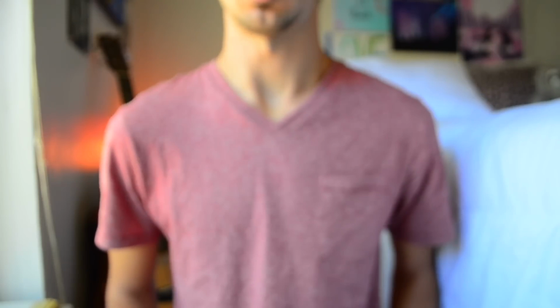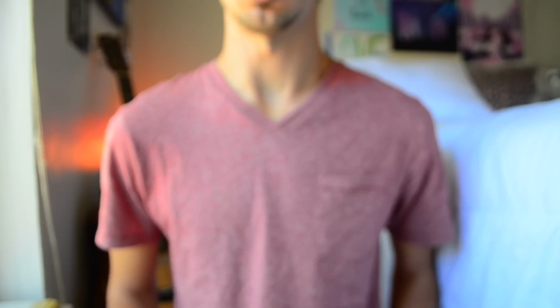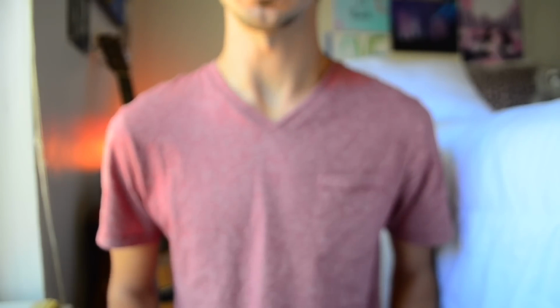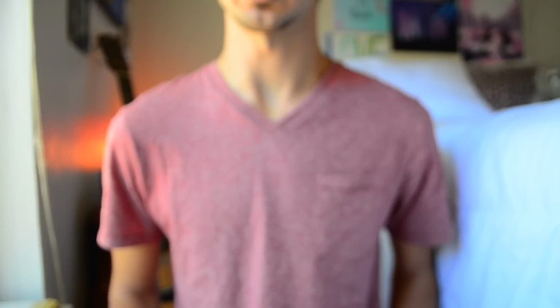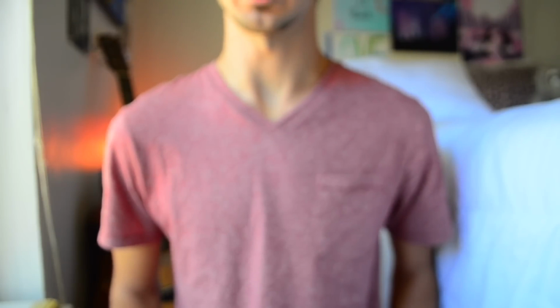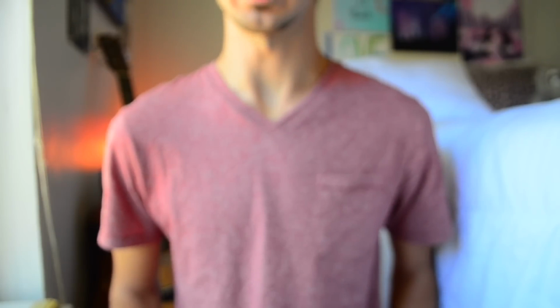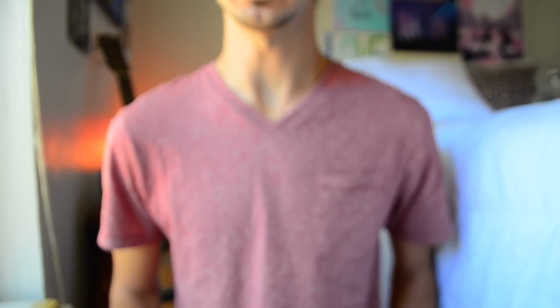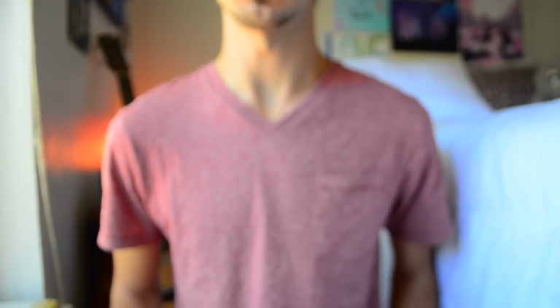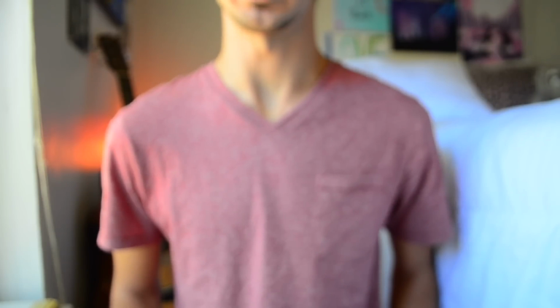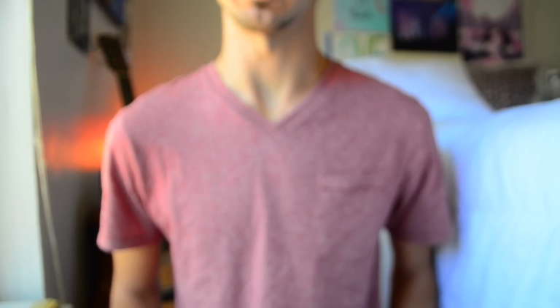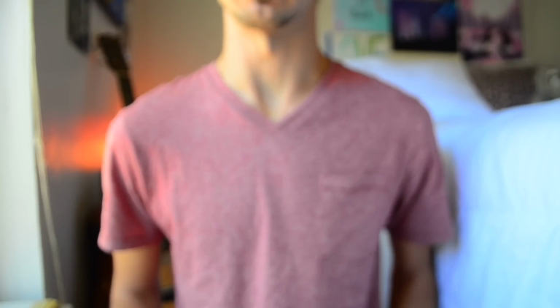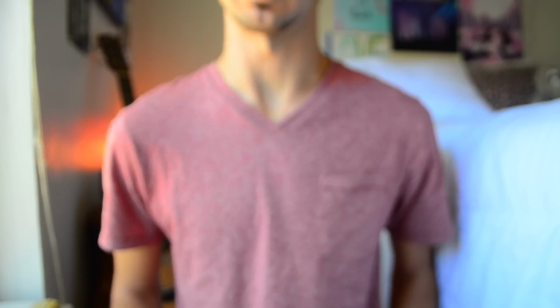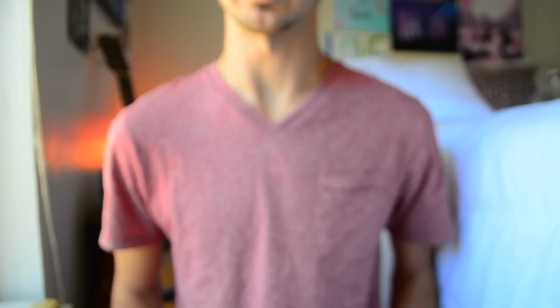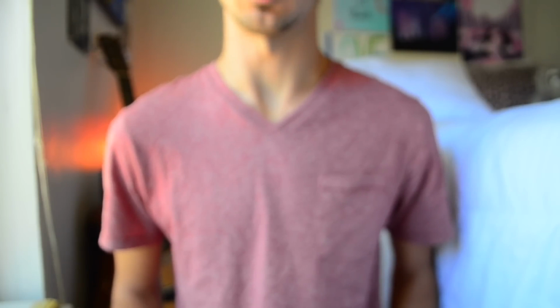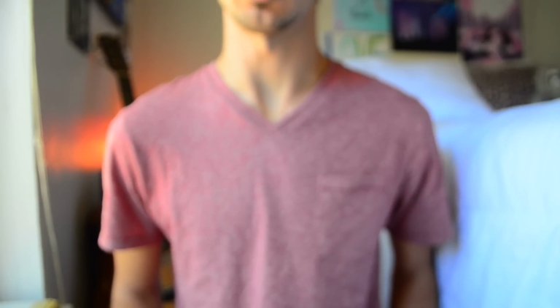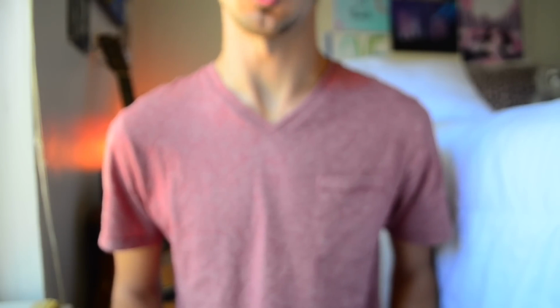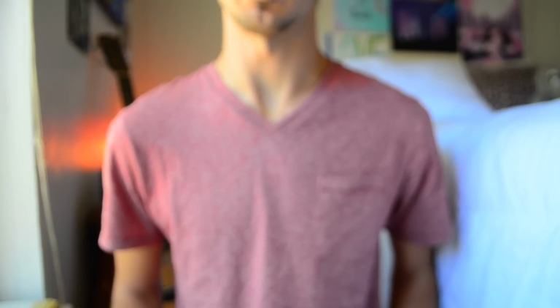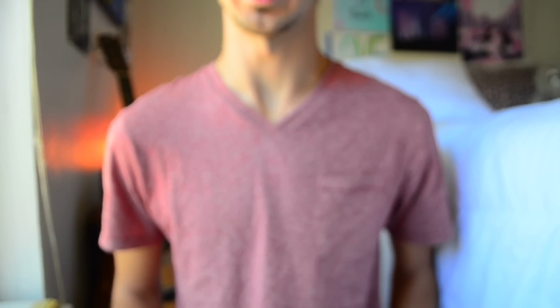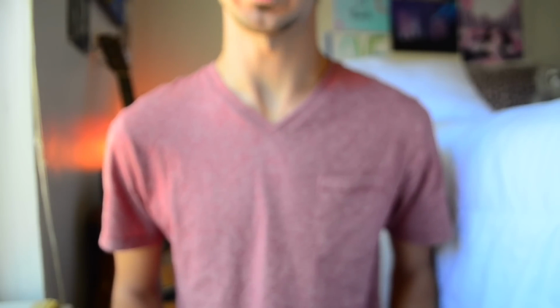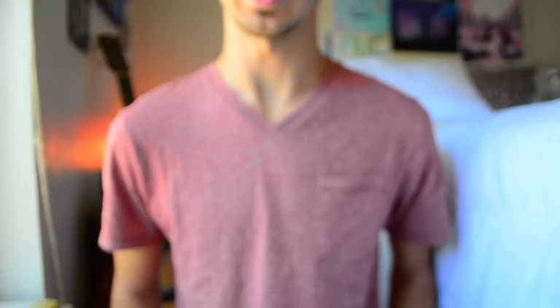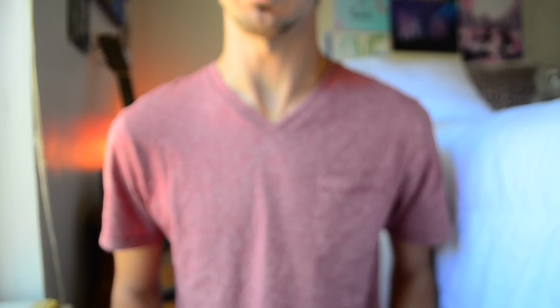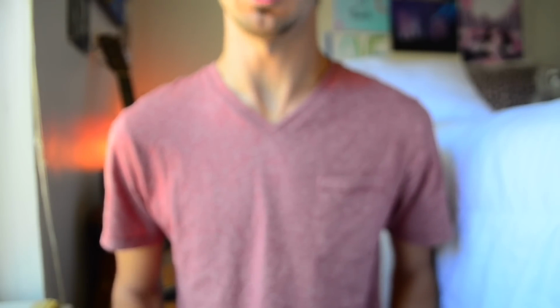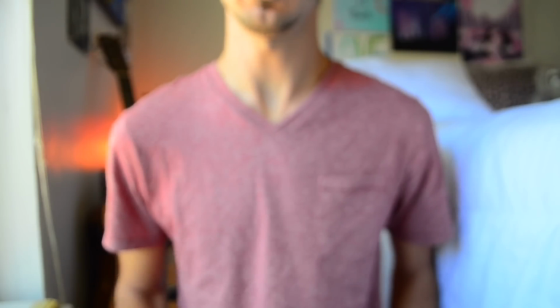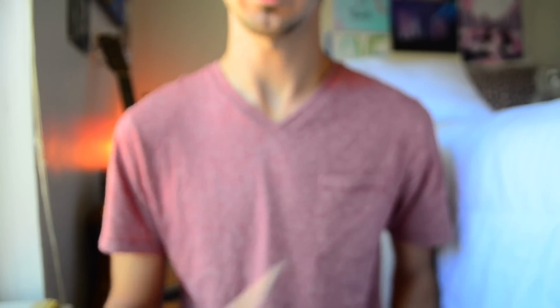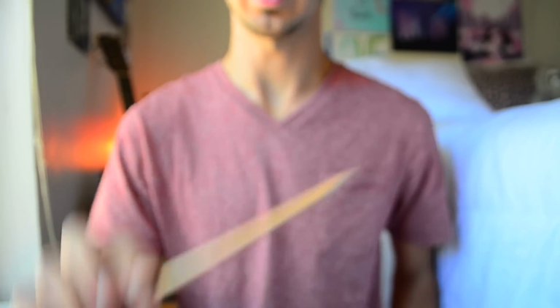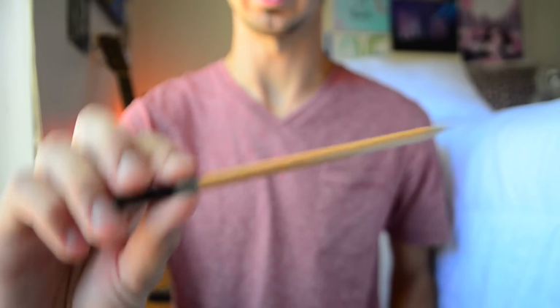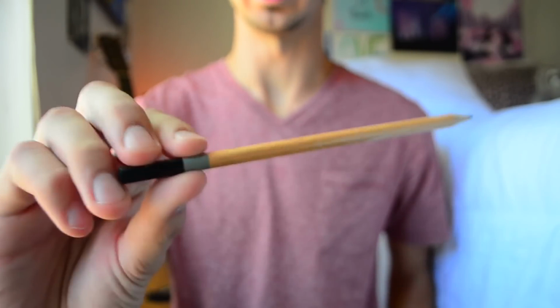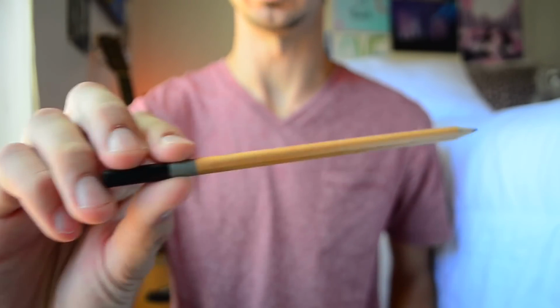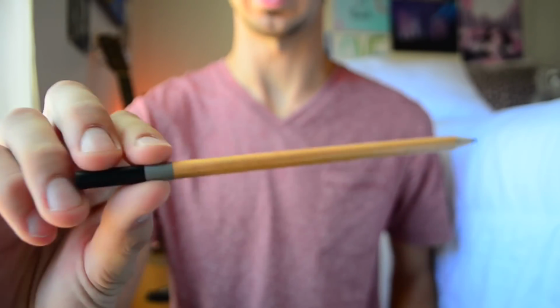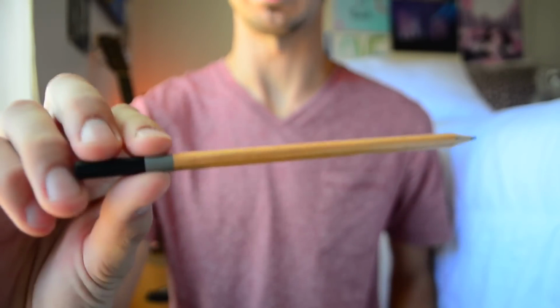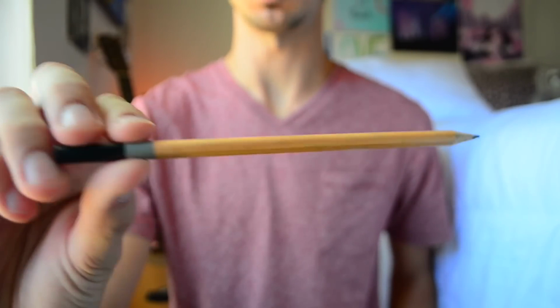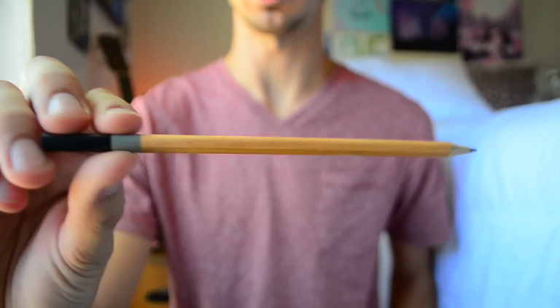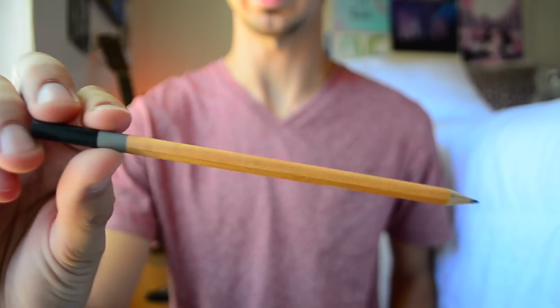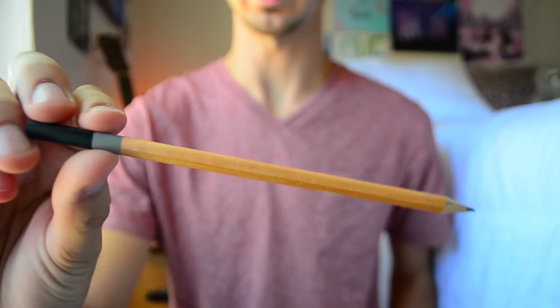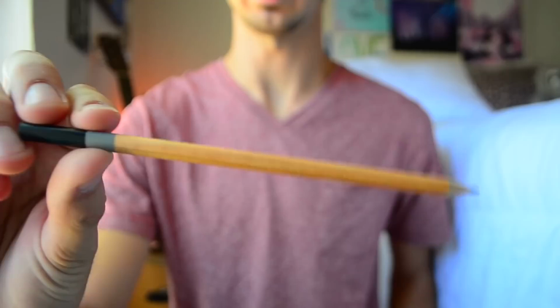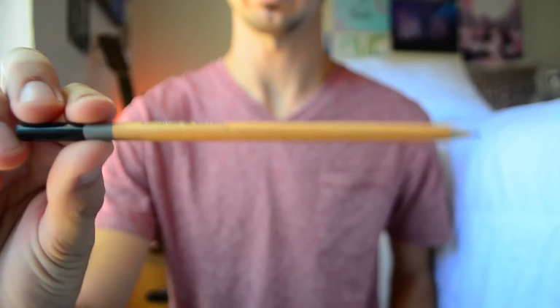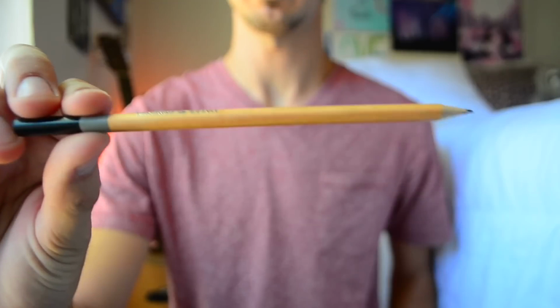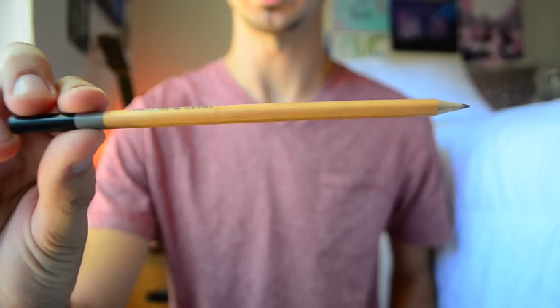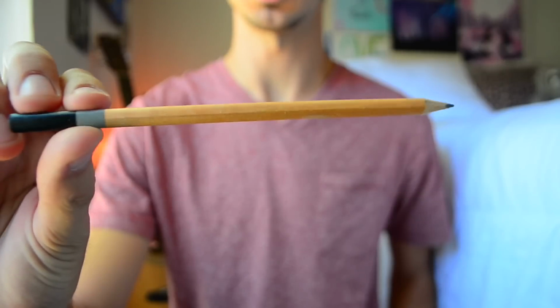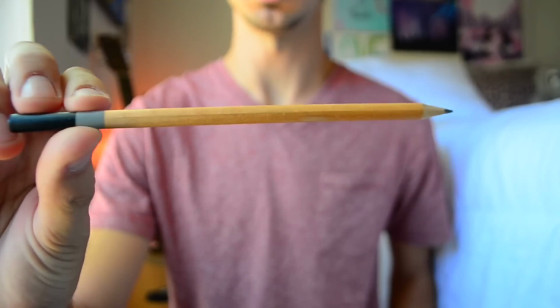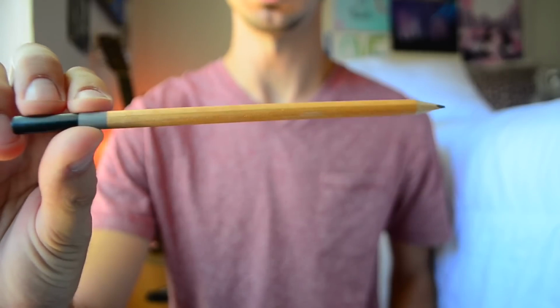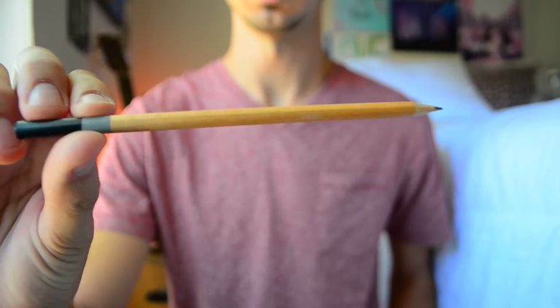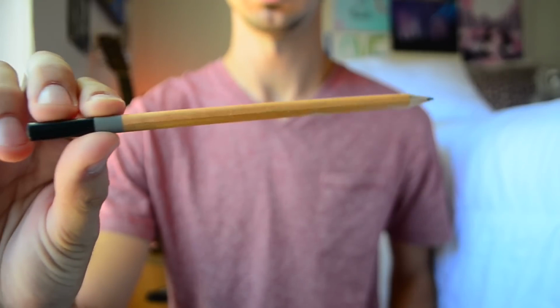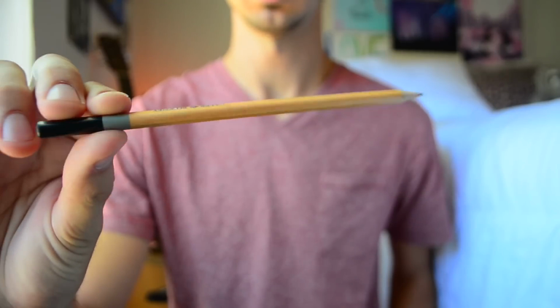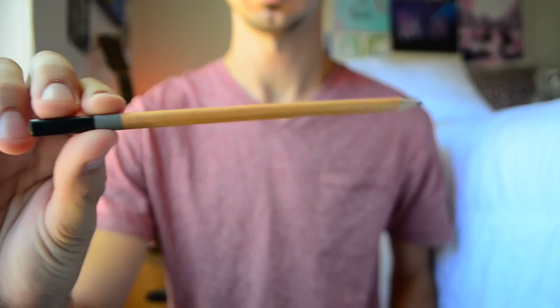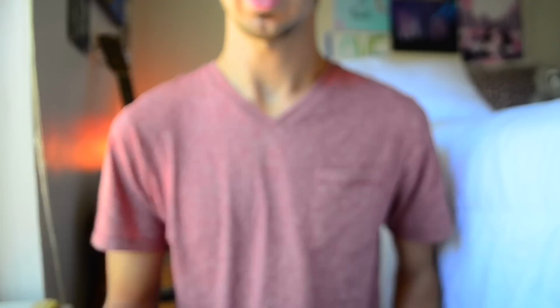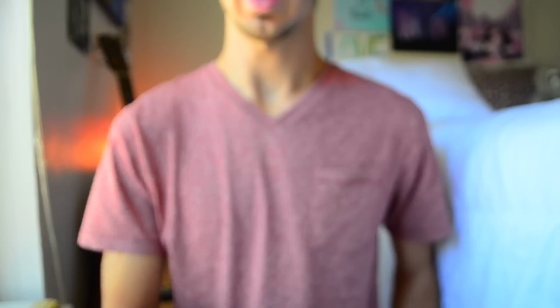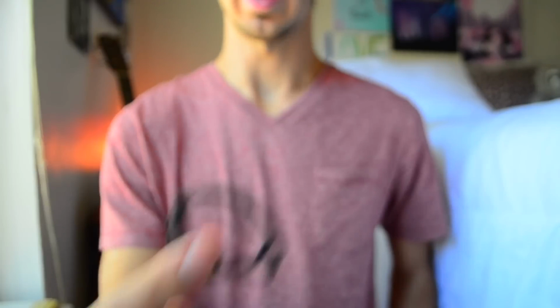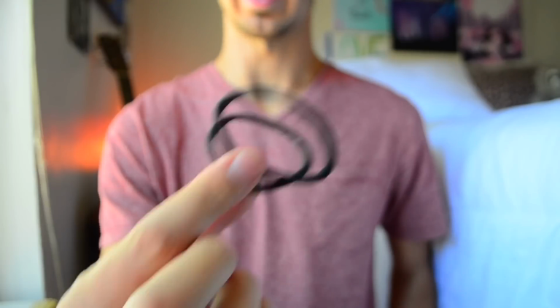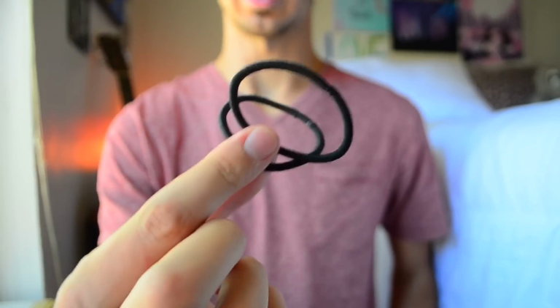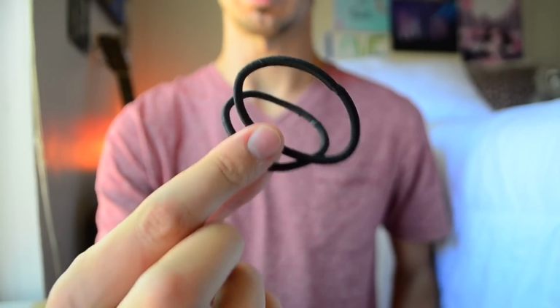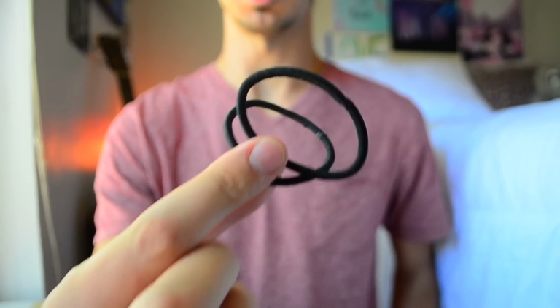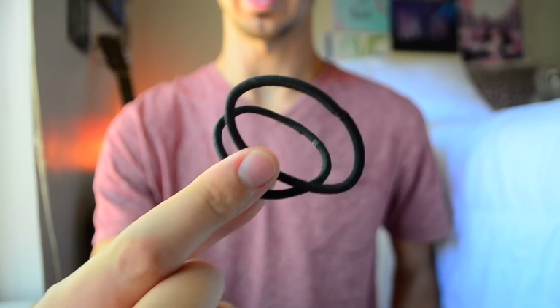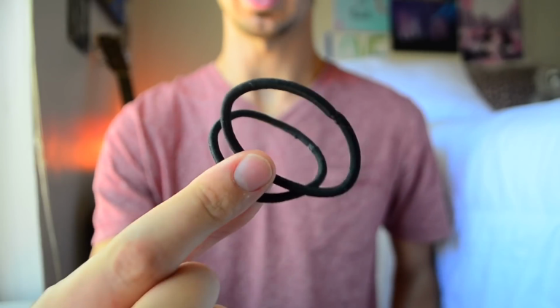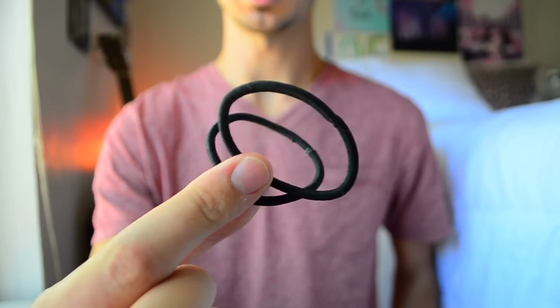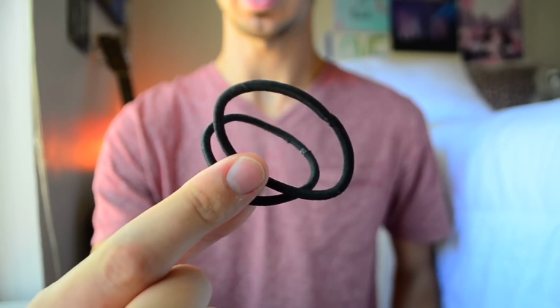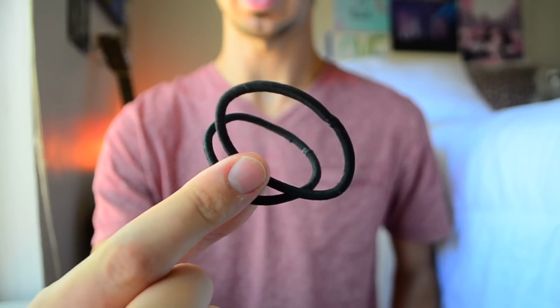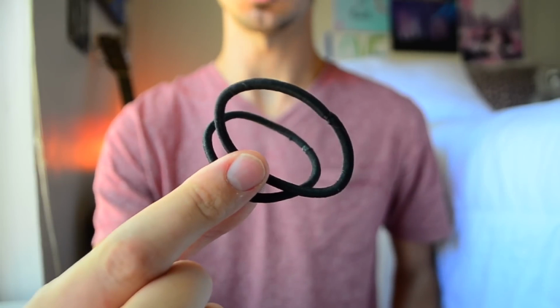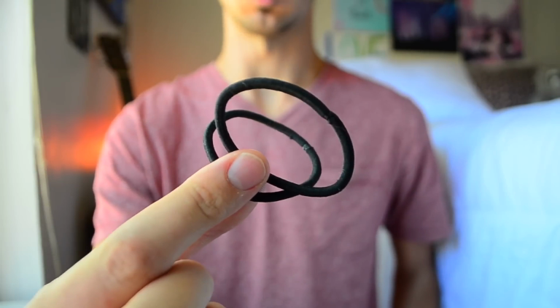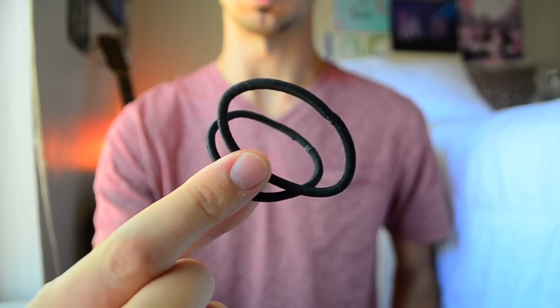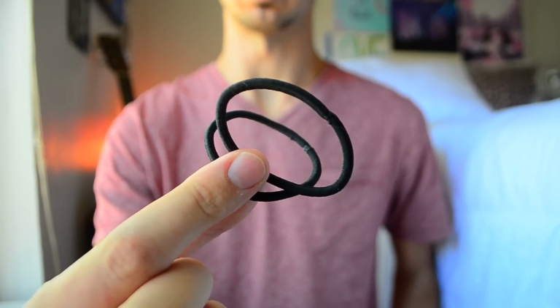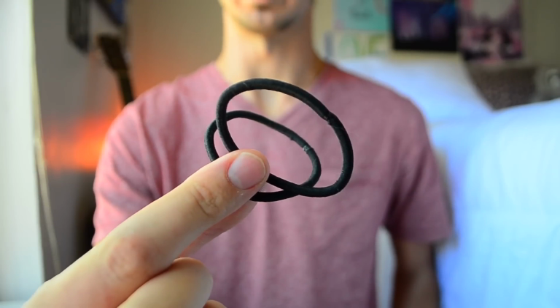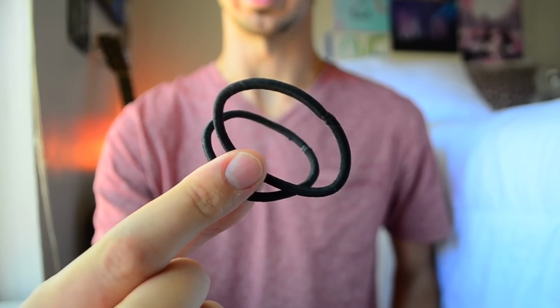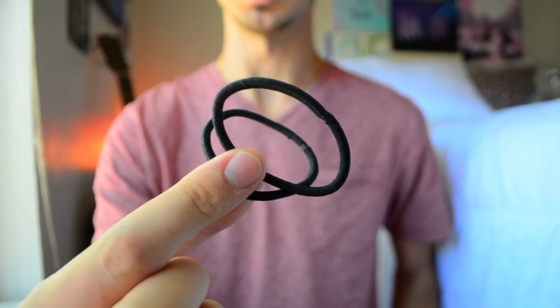All you're going to need to make your very own homemade capo is a plain pencil and a couple of hair ties or rubber bands.